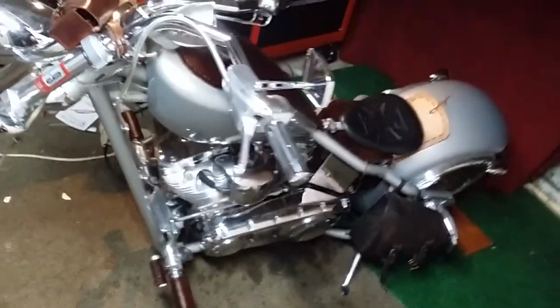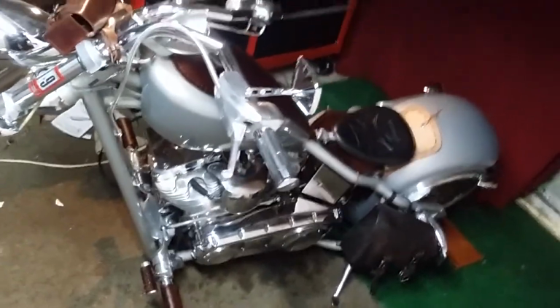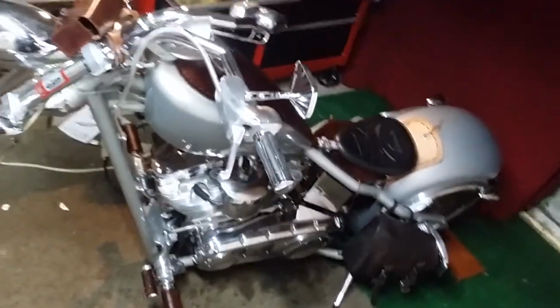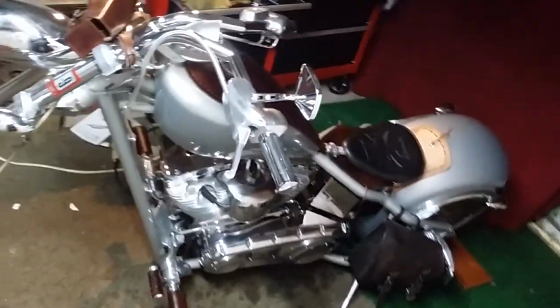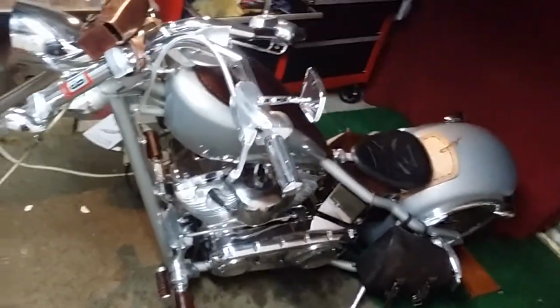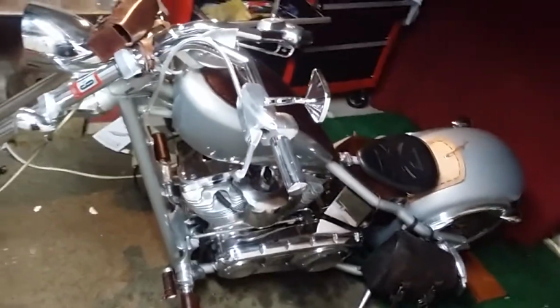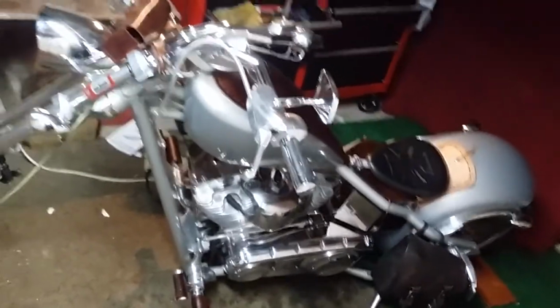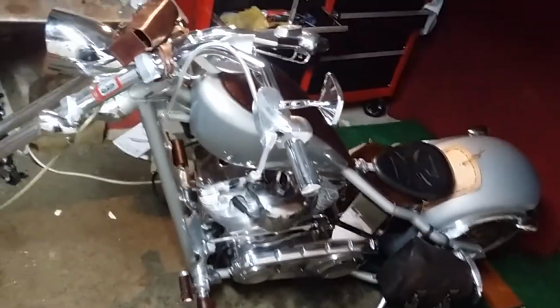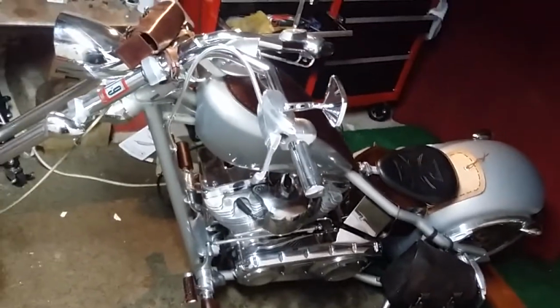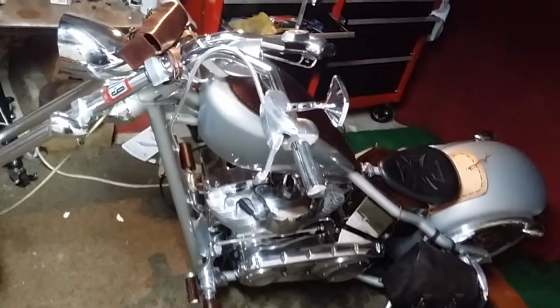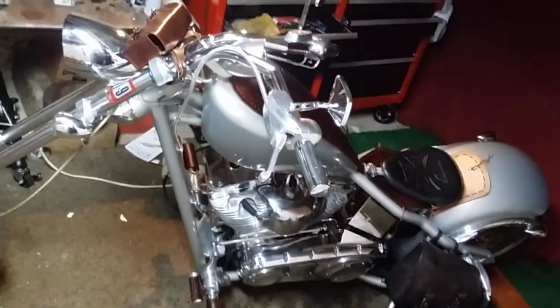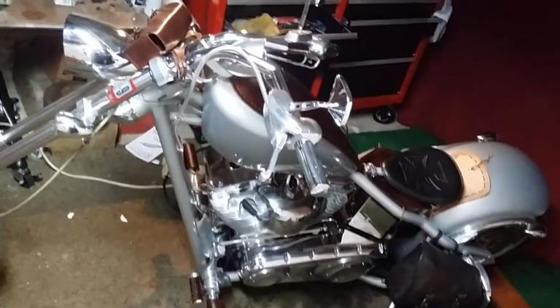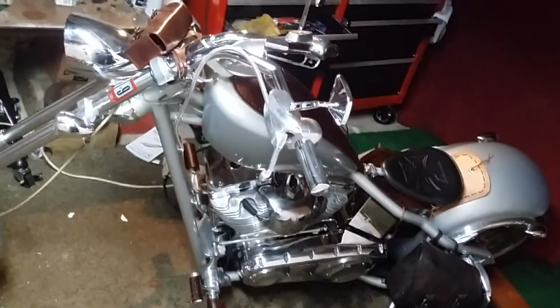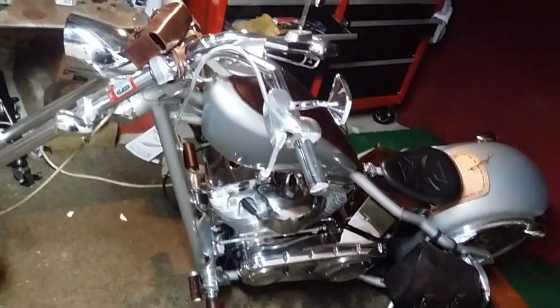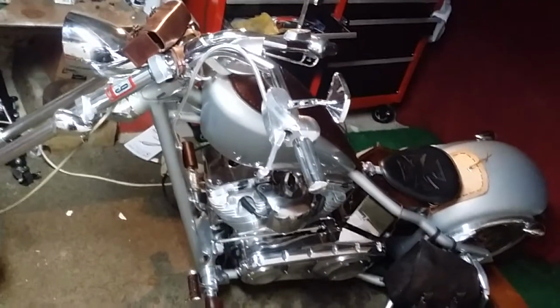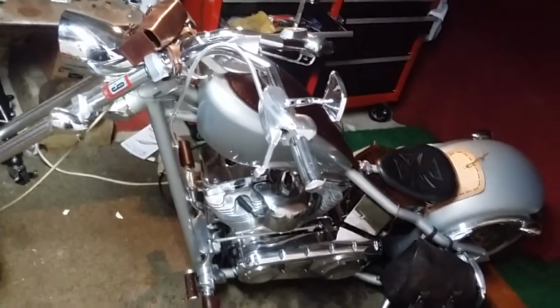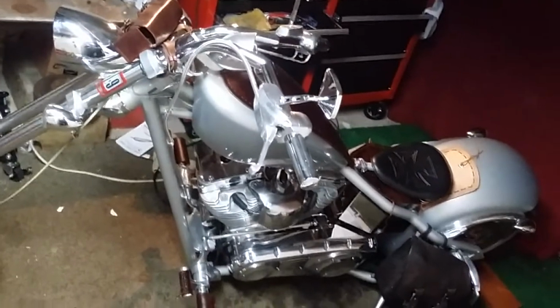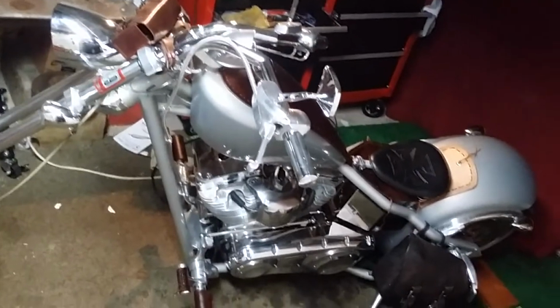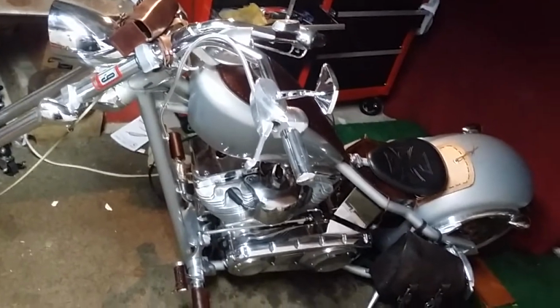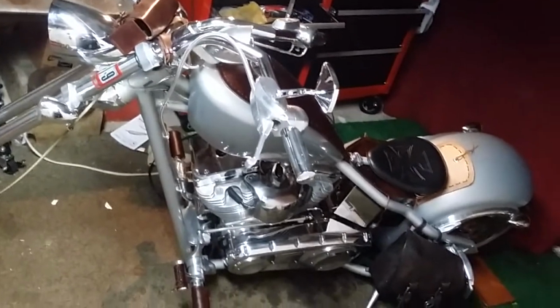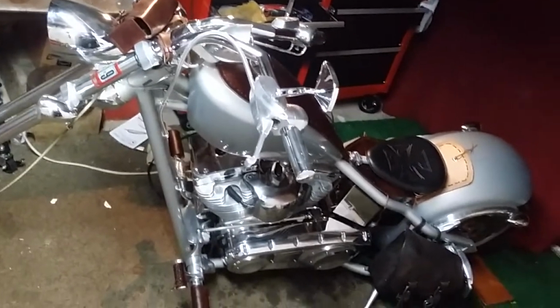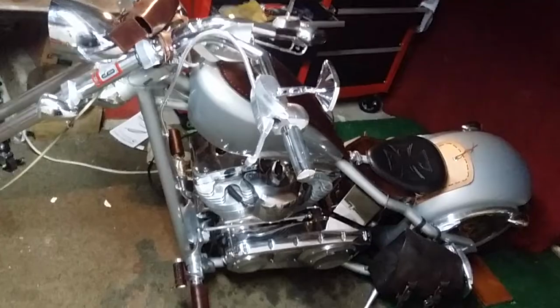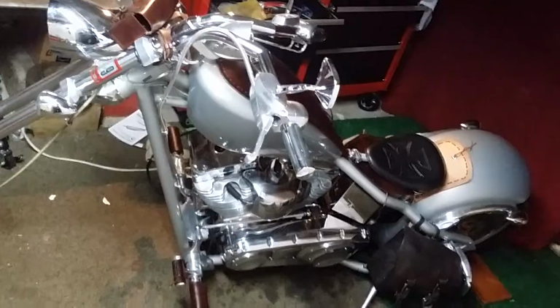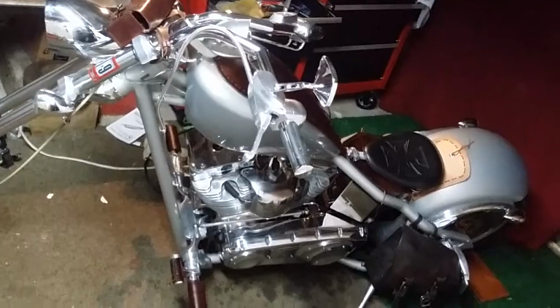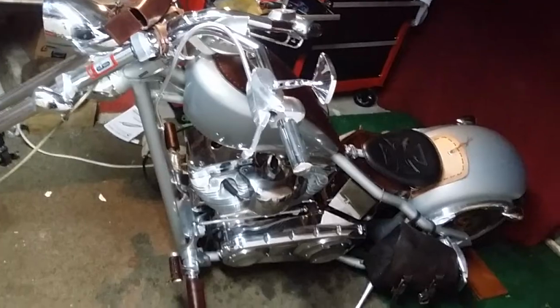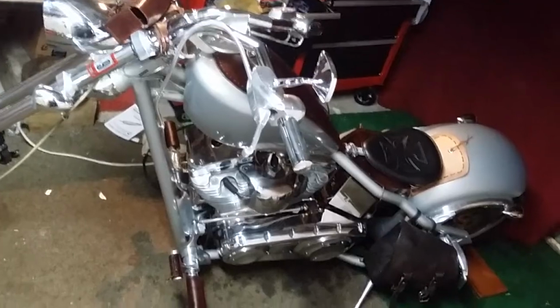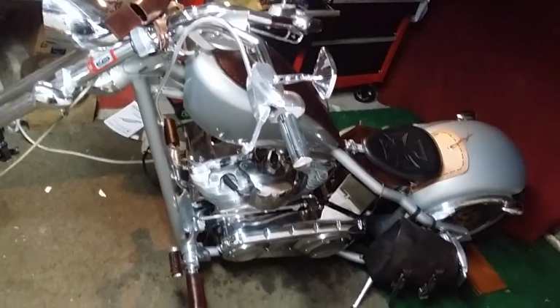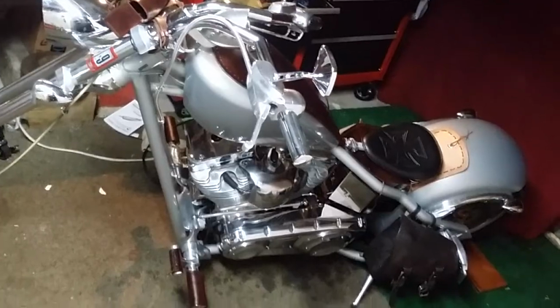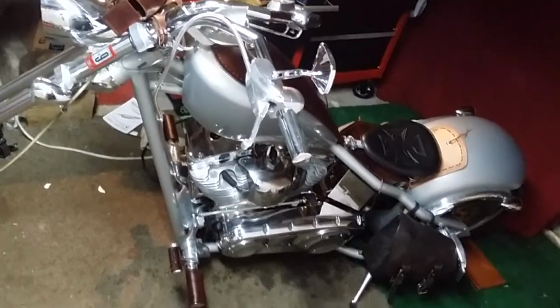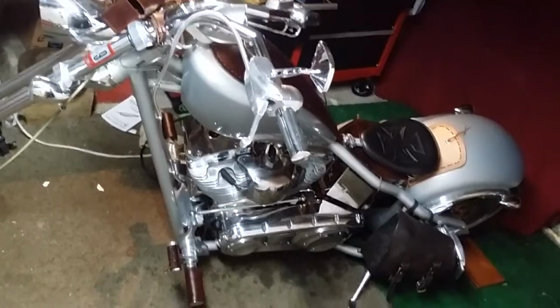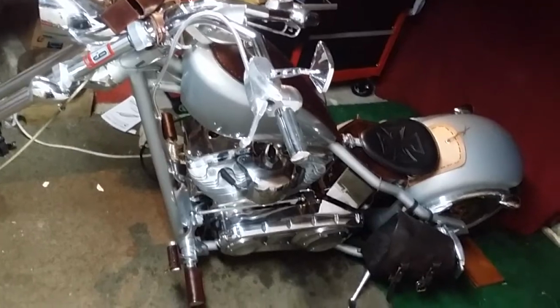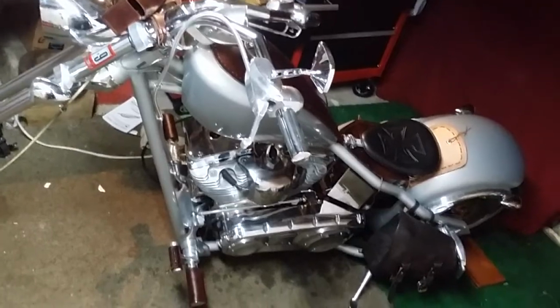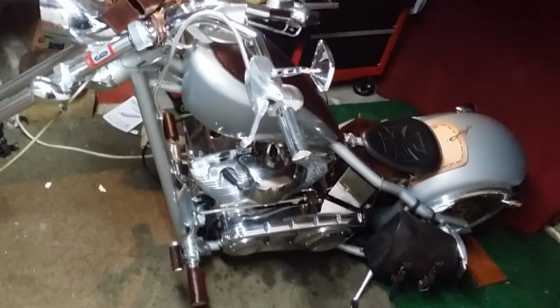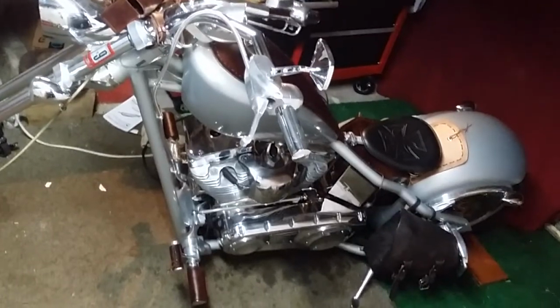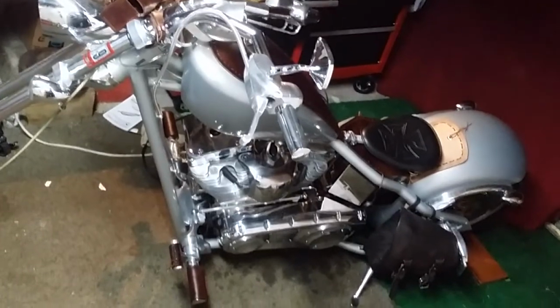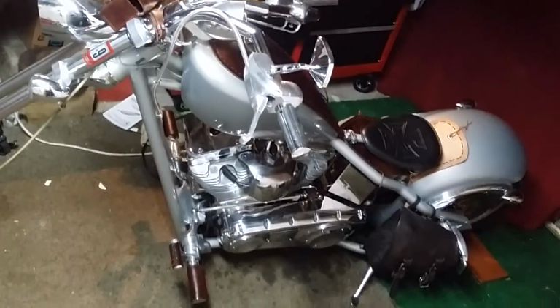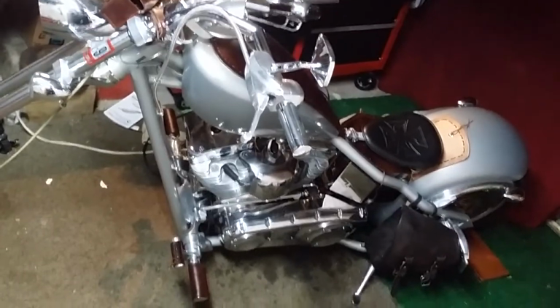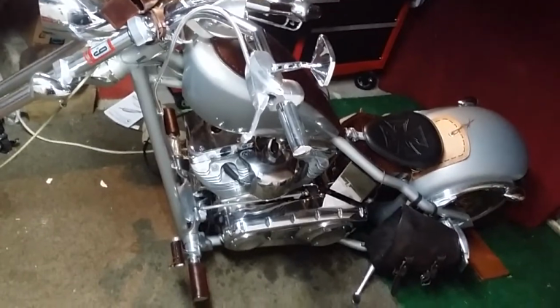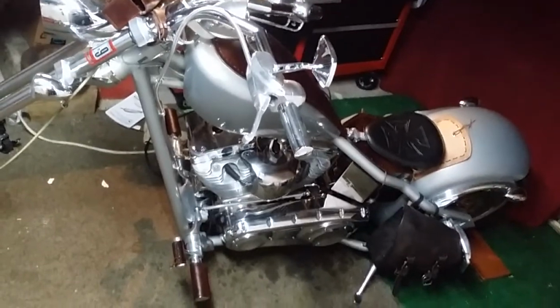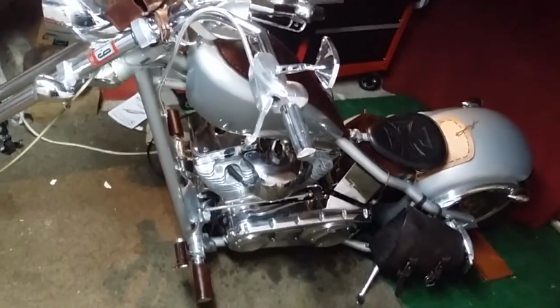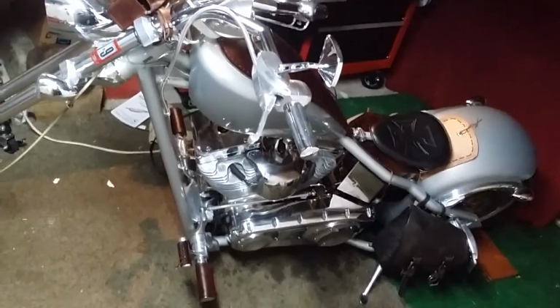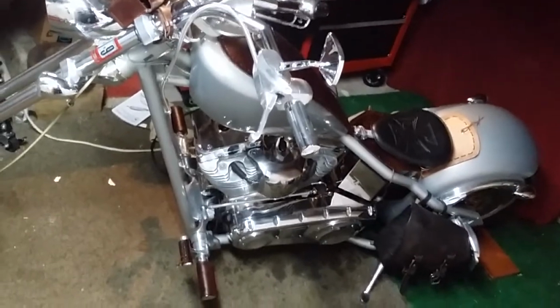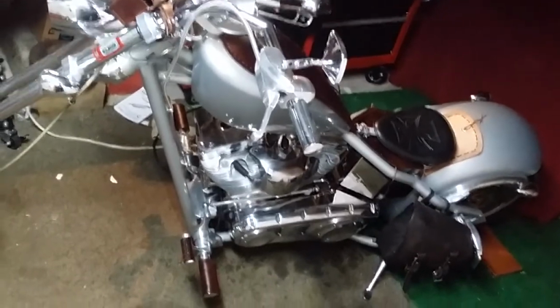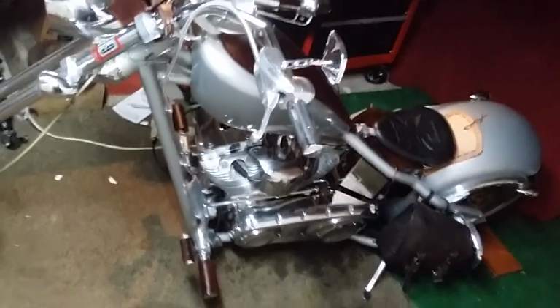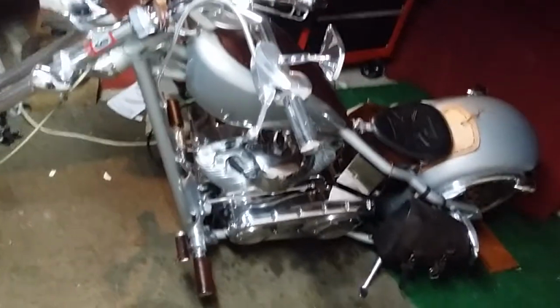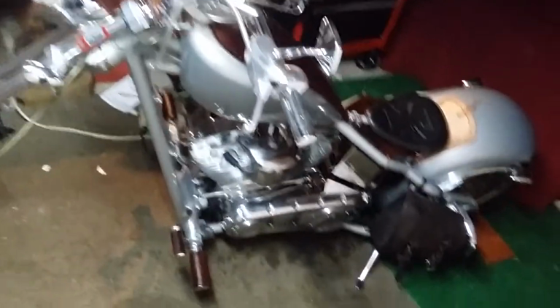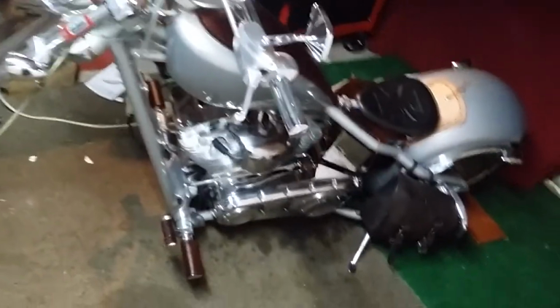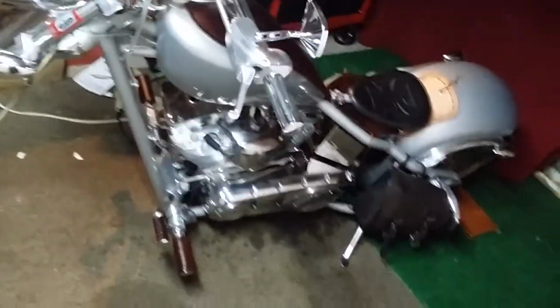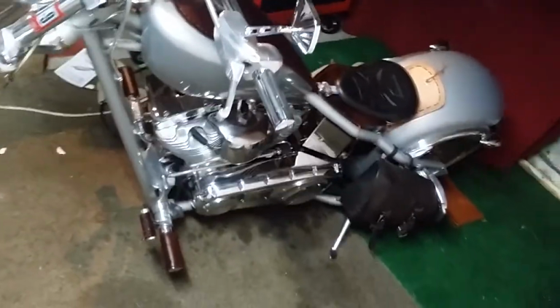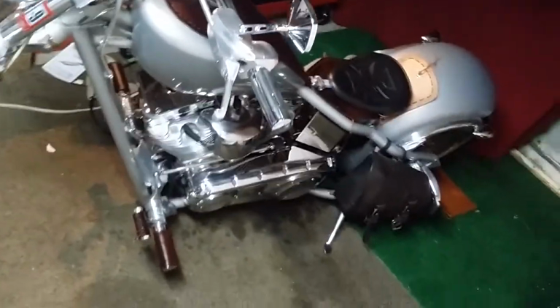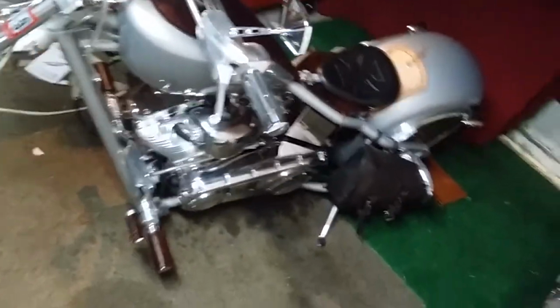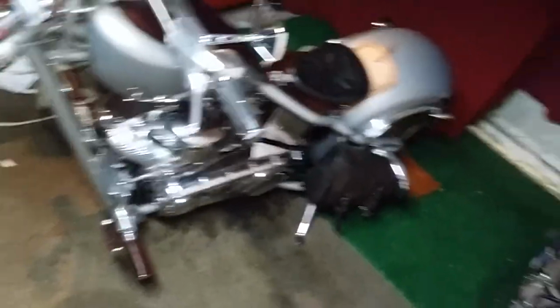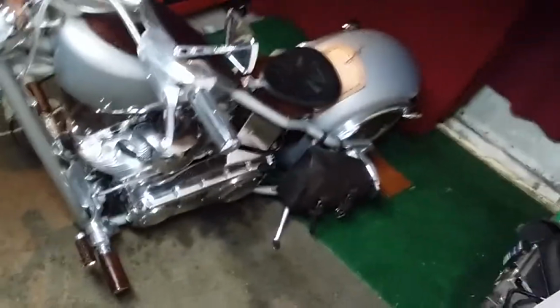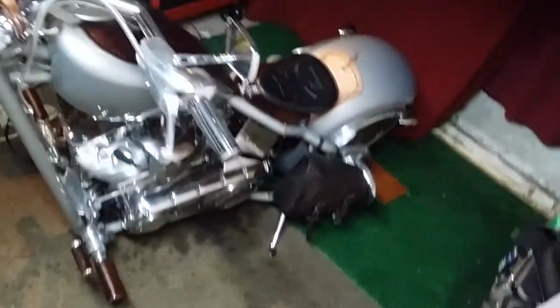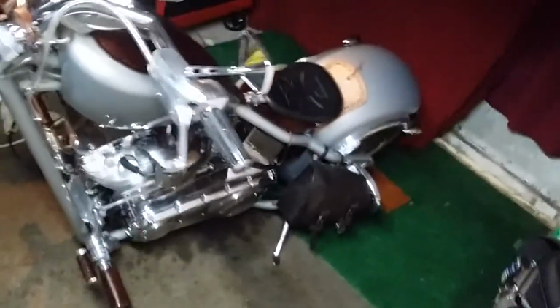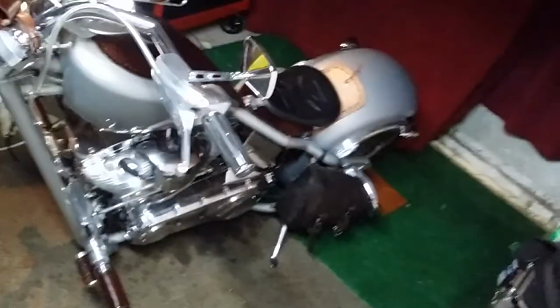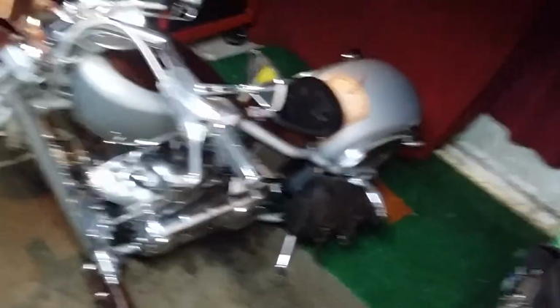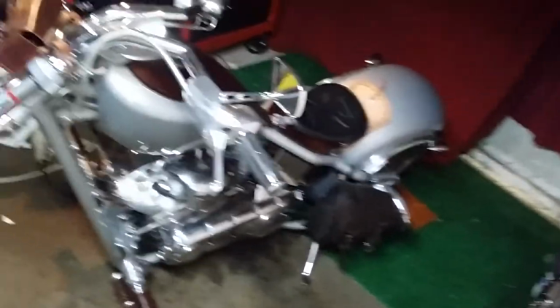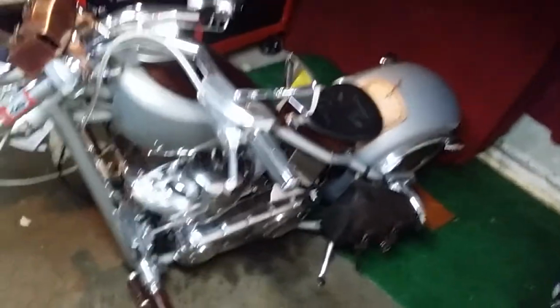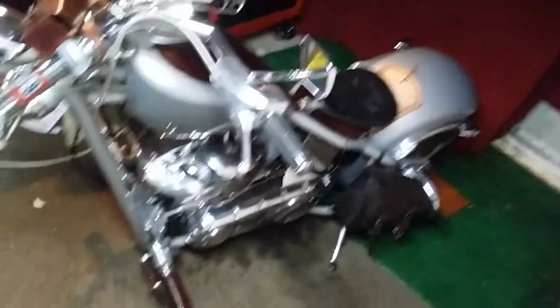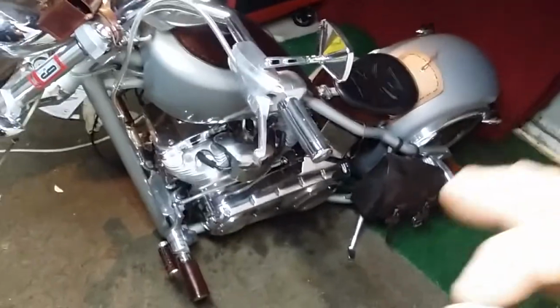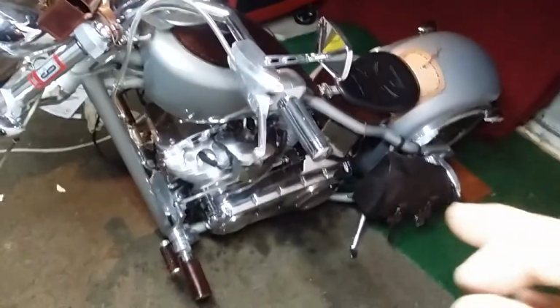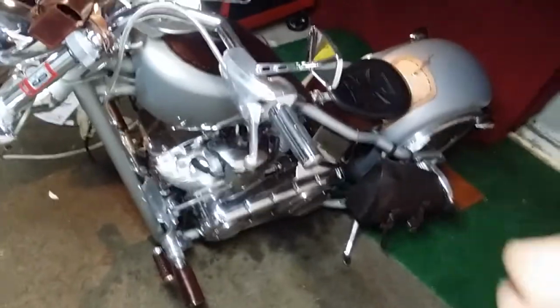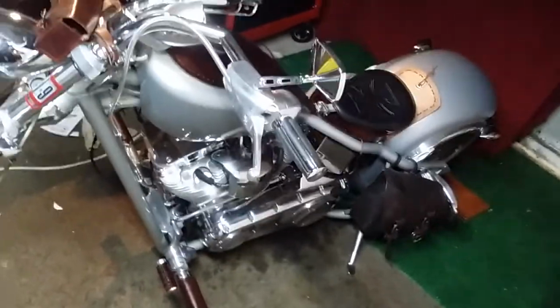Yeah, I think it needed that little rear fender bib - I think it'll look cool. And that kind of concho is just enough.